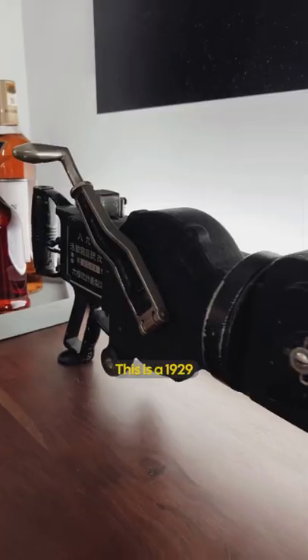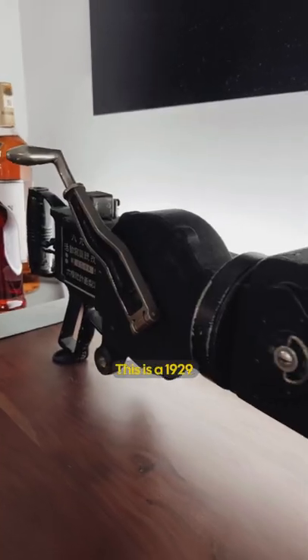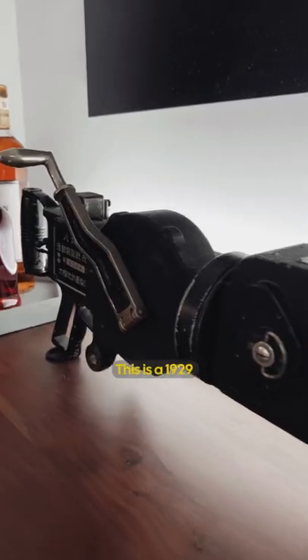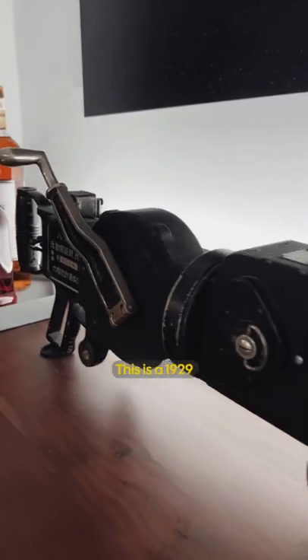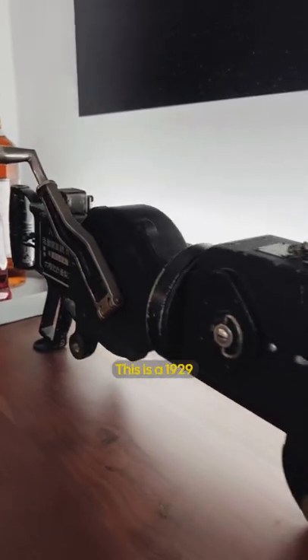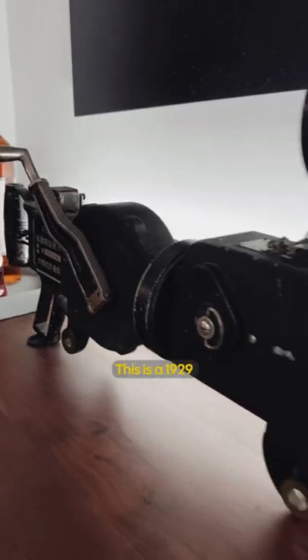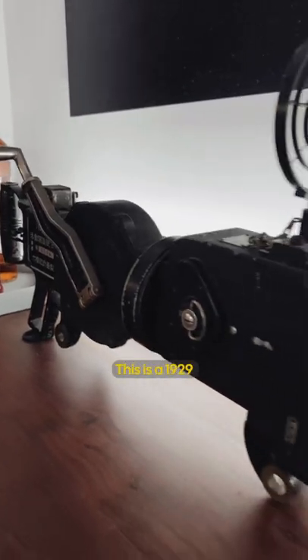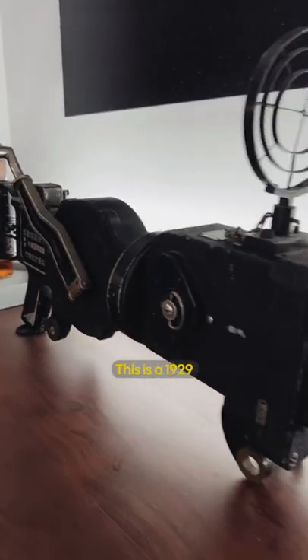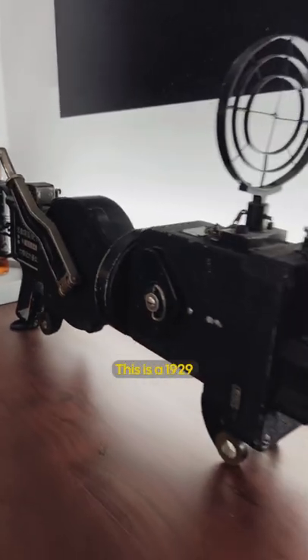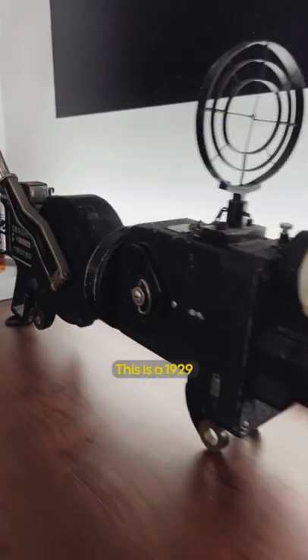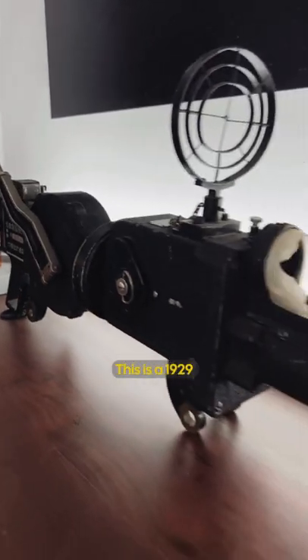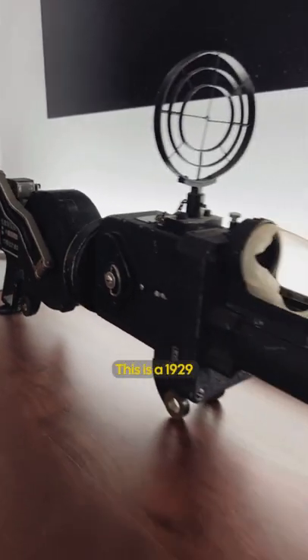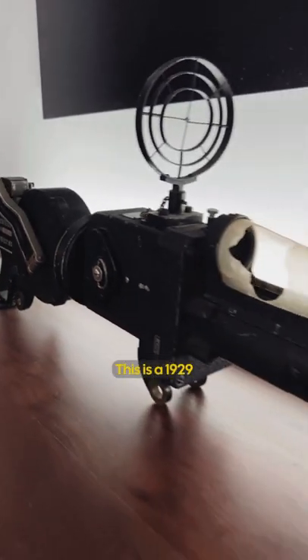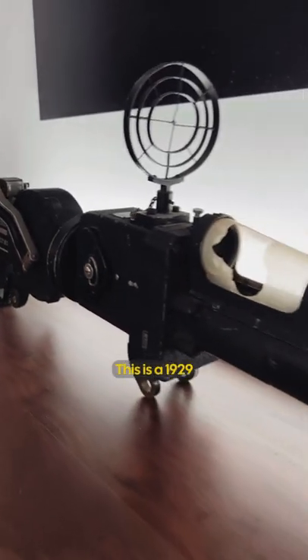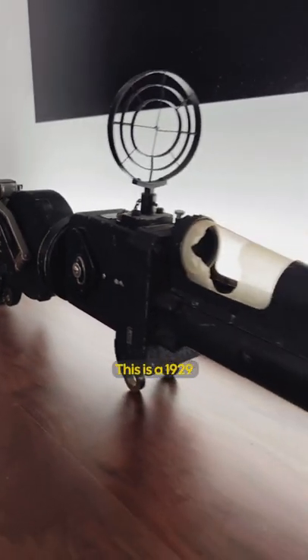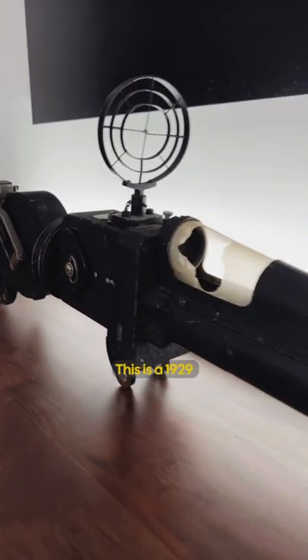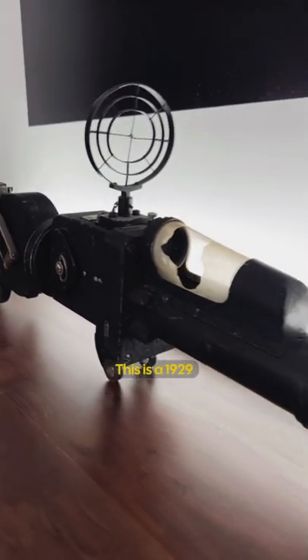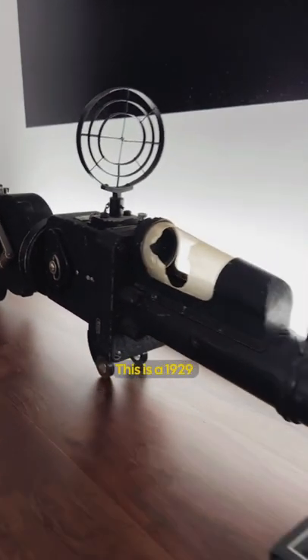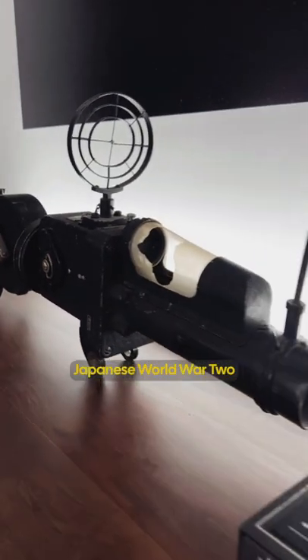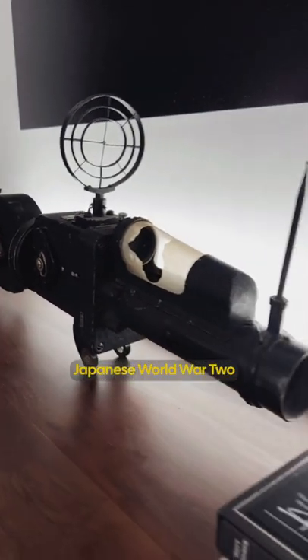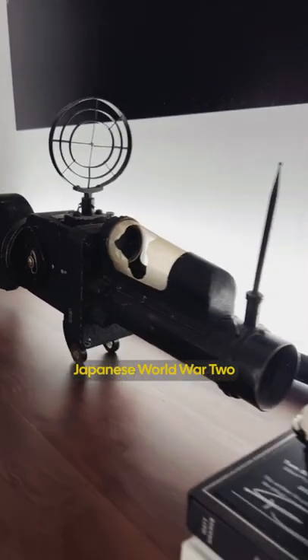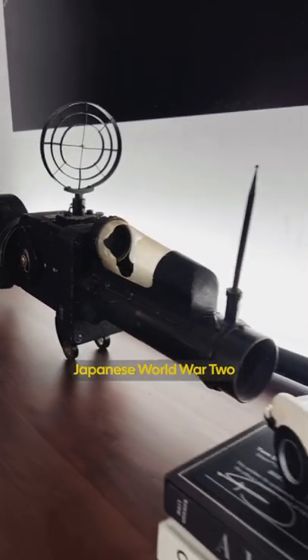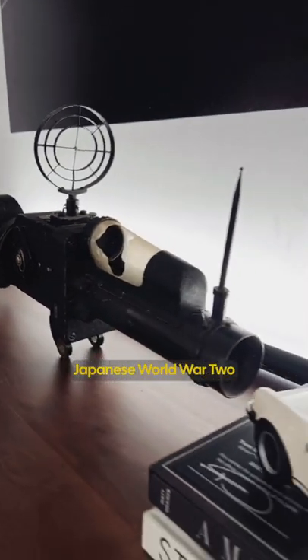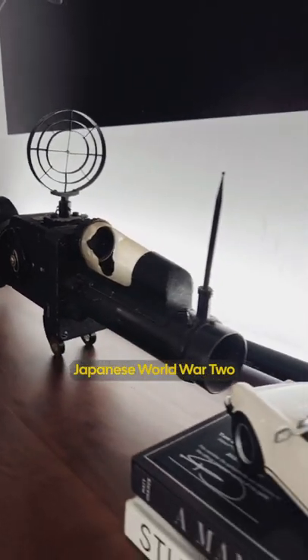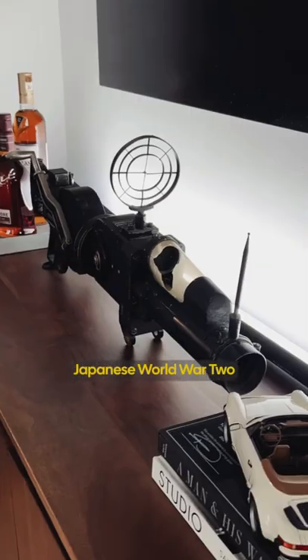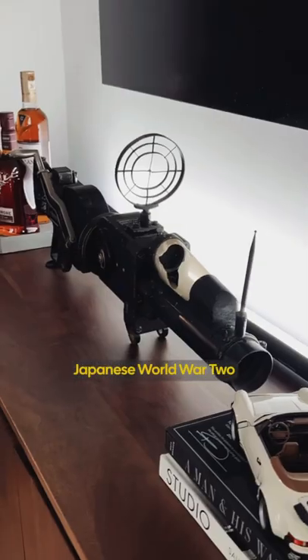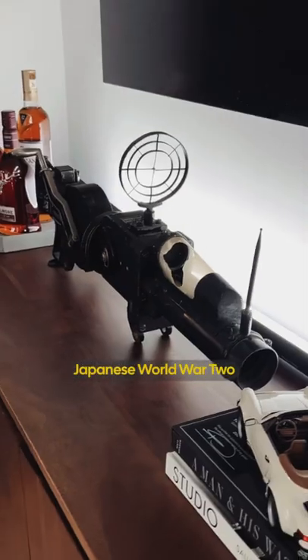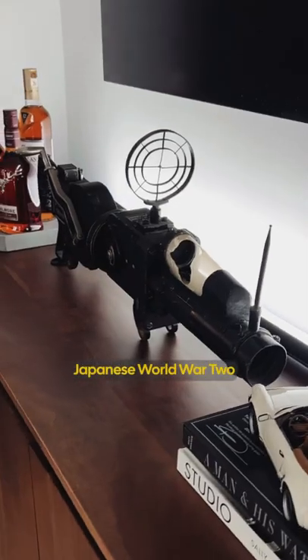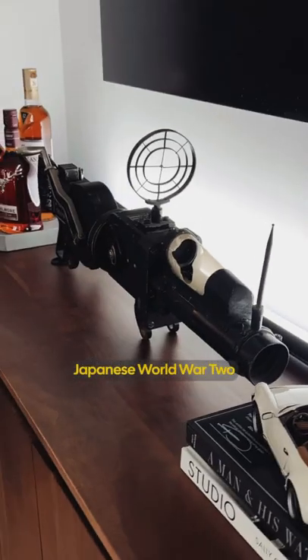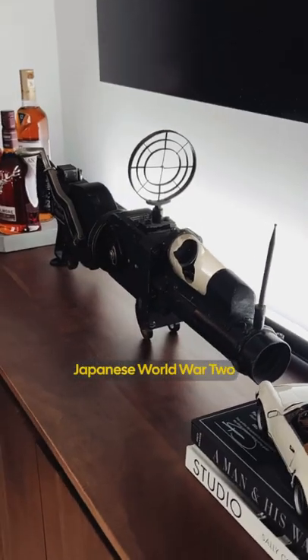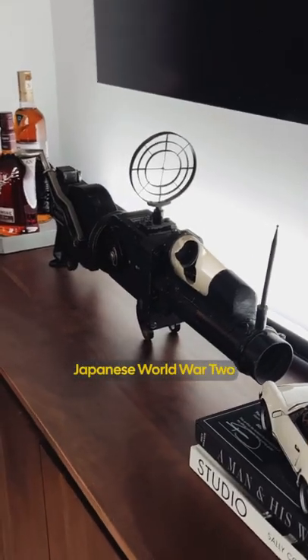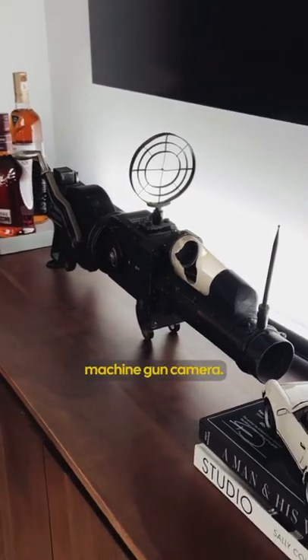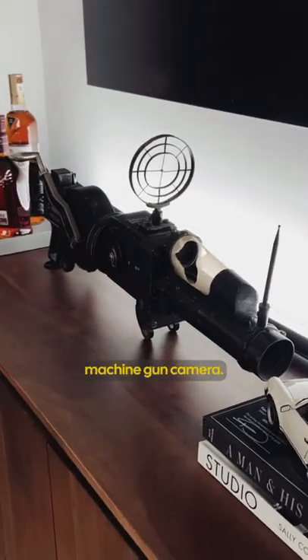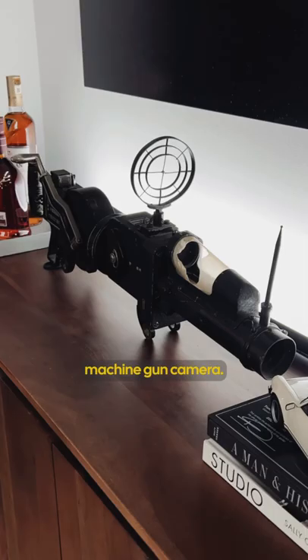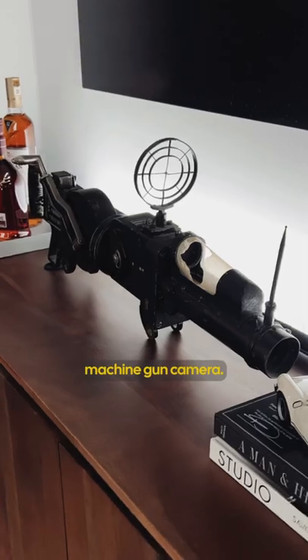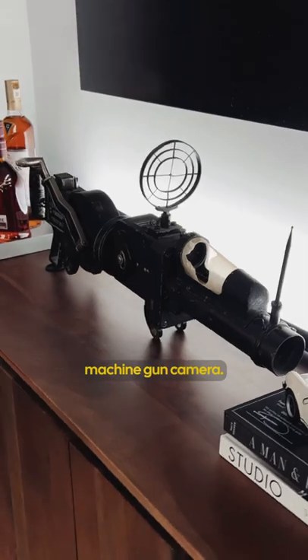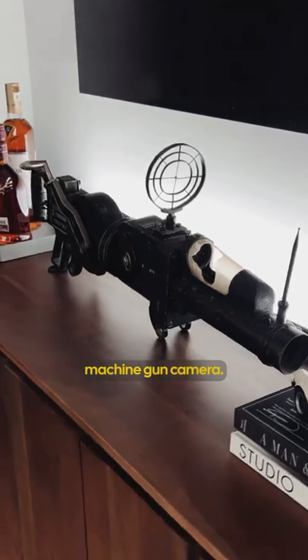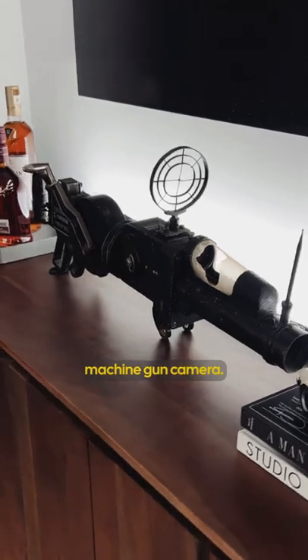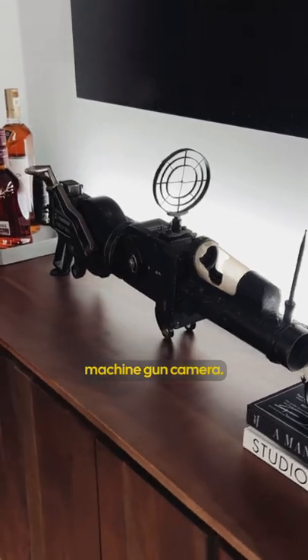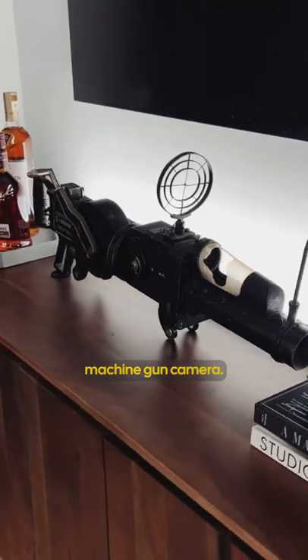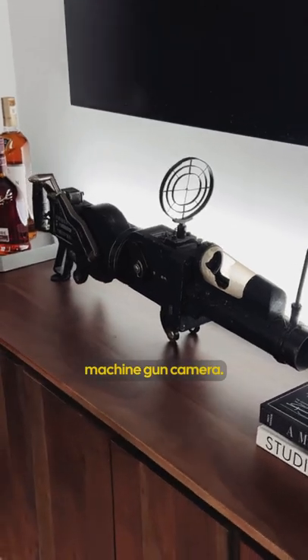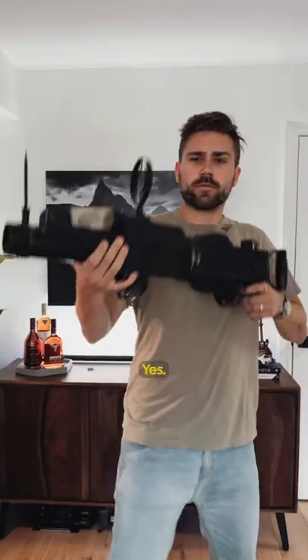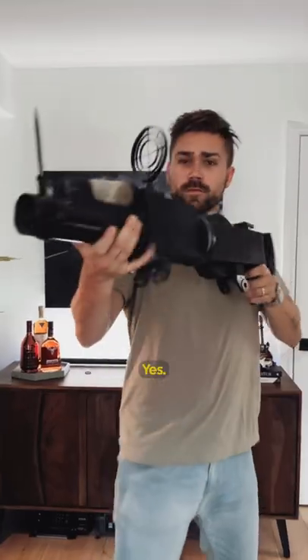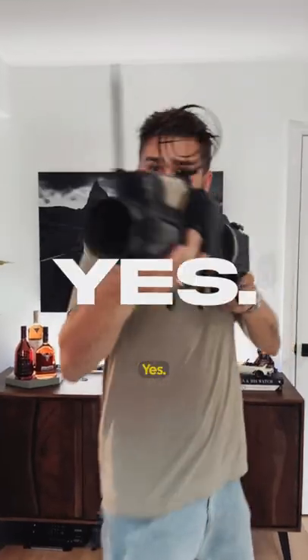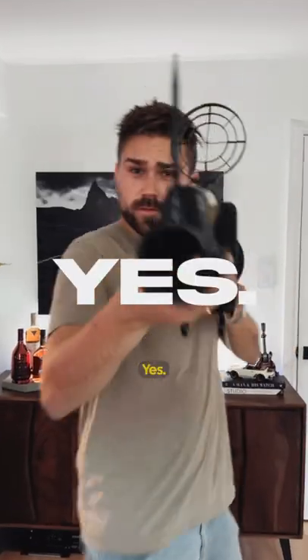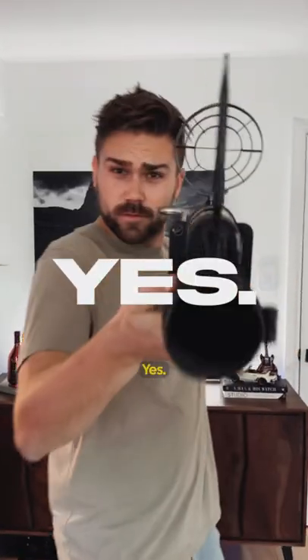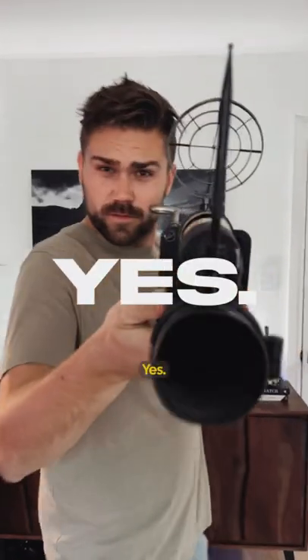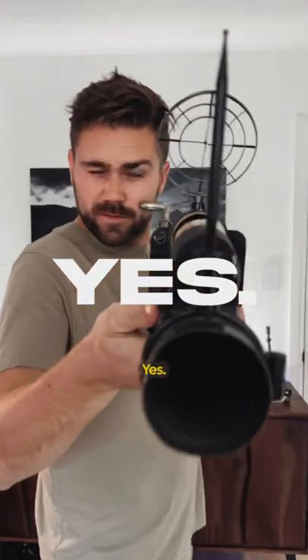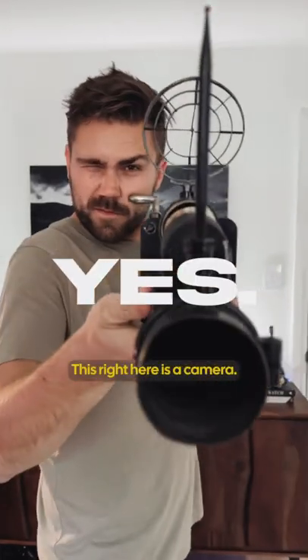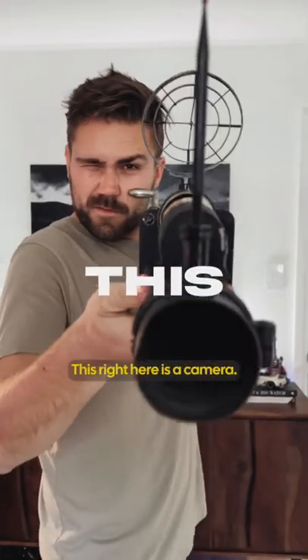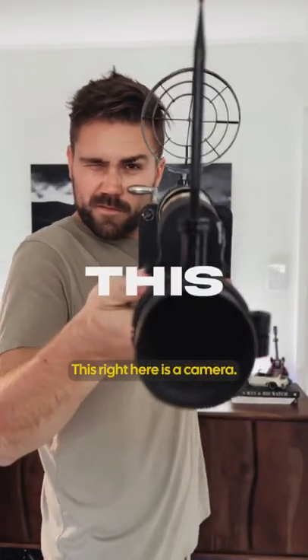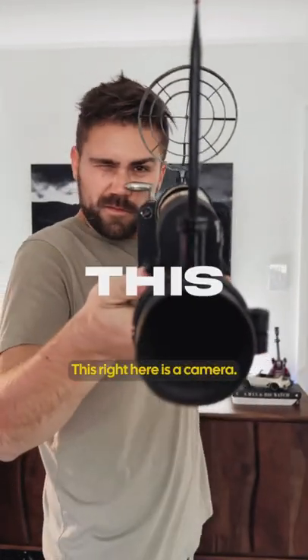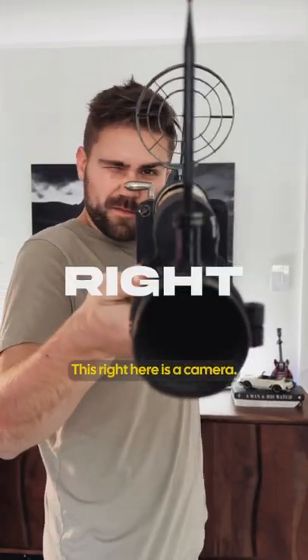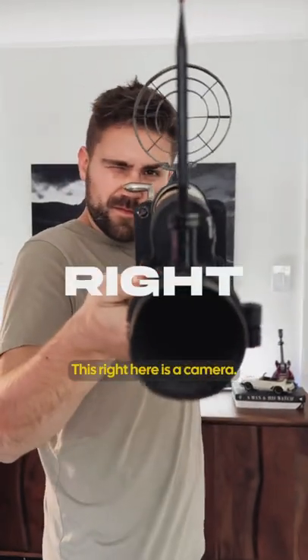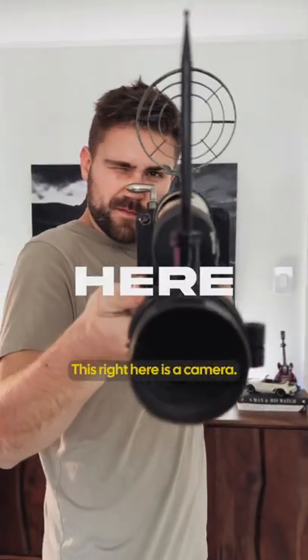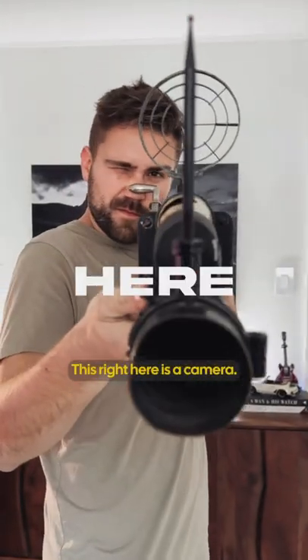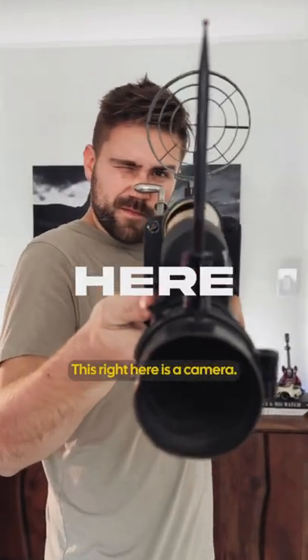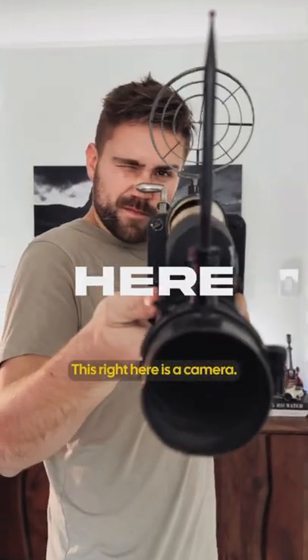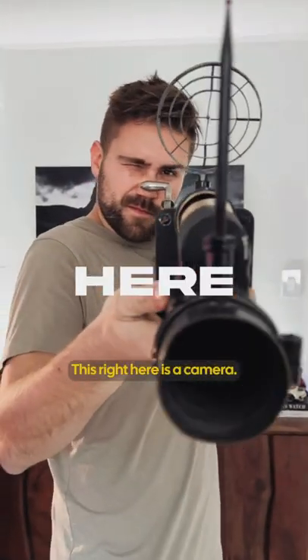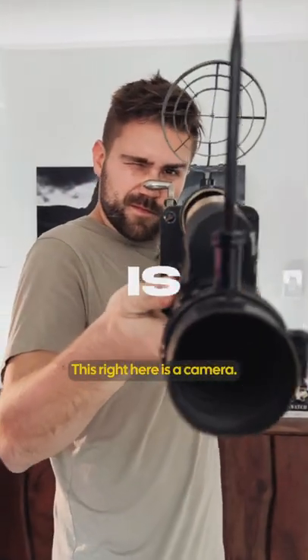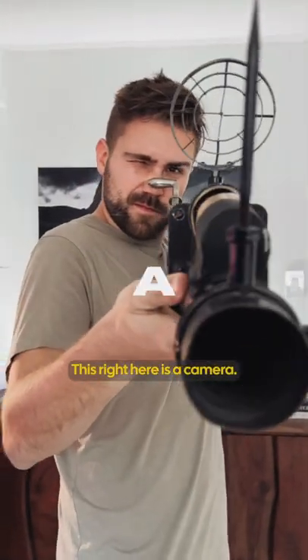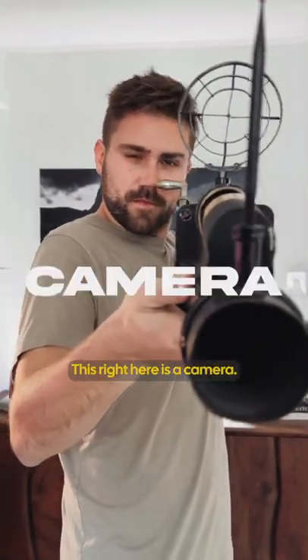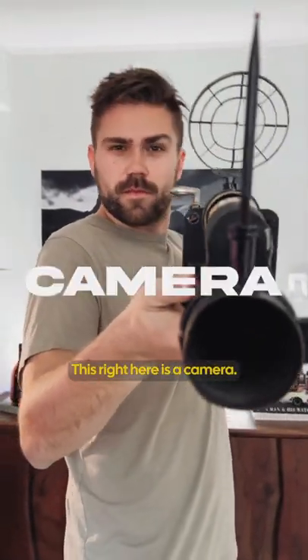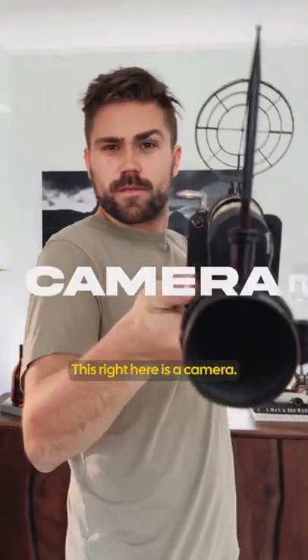This is a 1929 Japanese World War II machine gun camera. Yes, this right here is a camera.